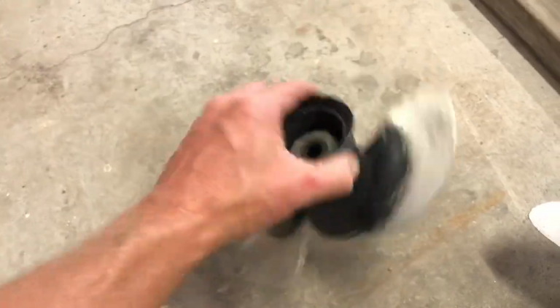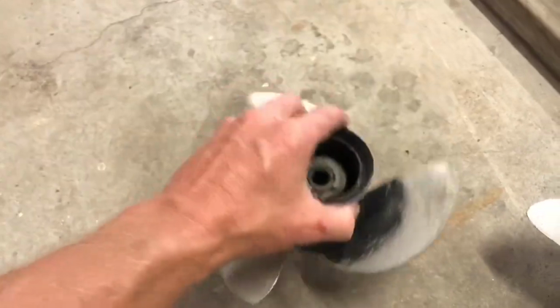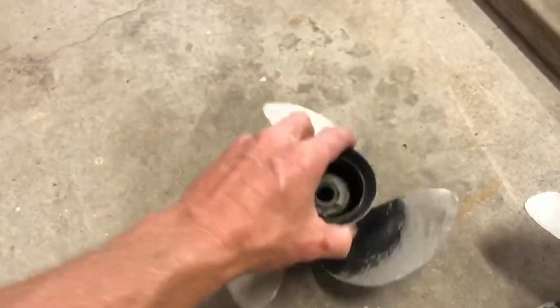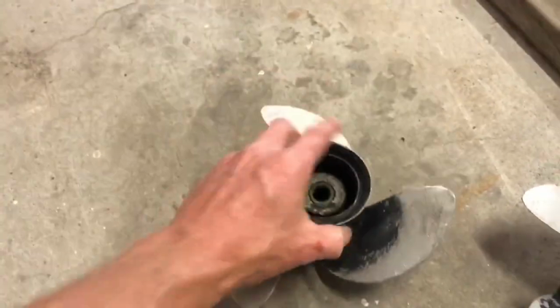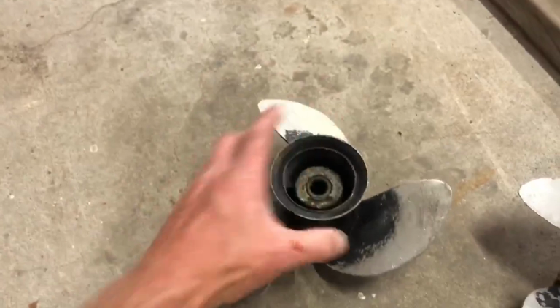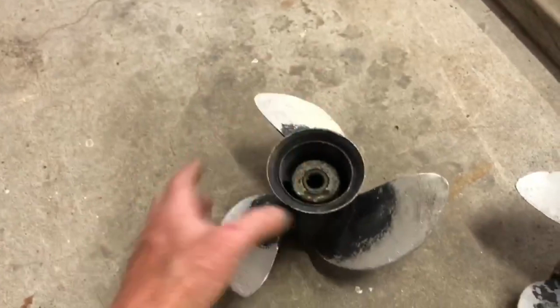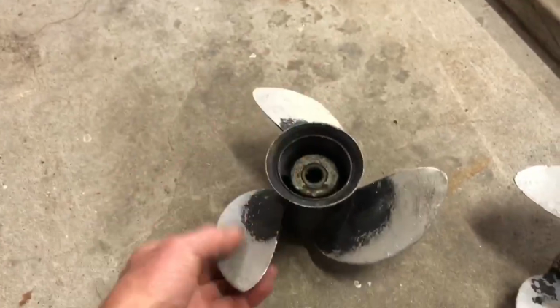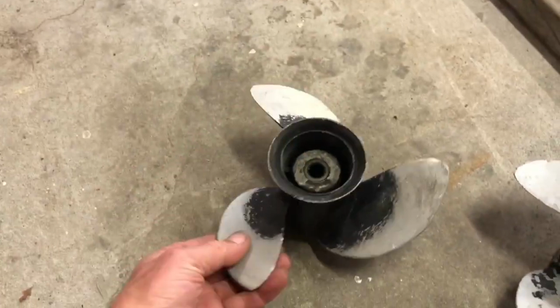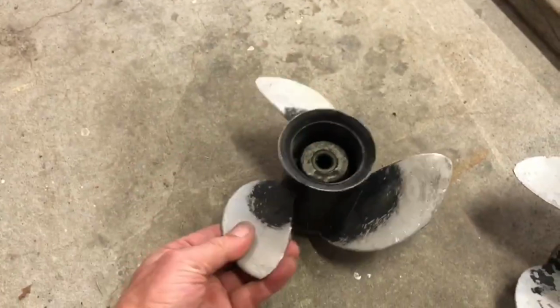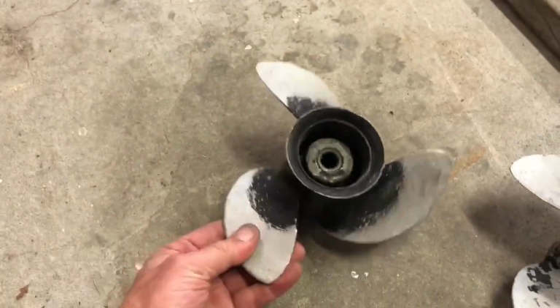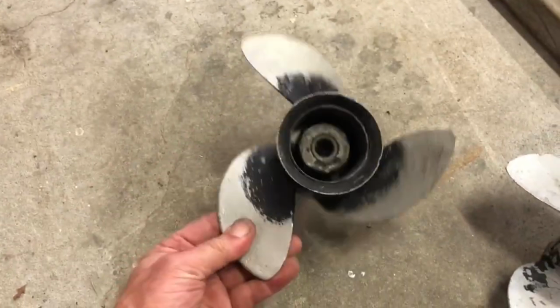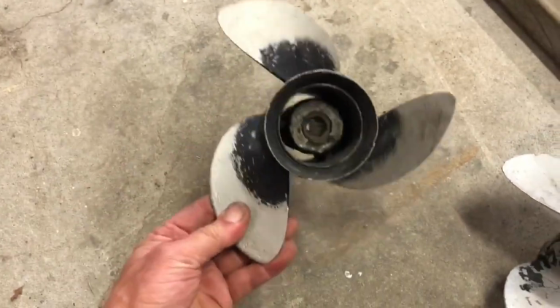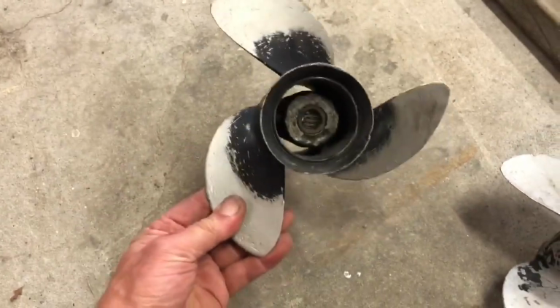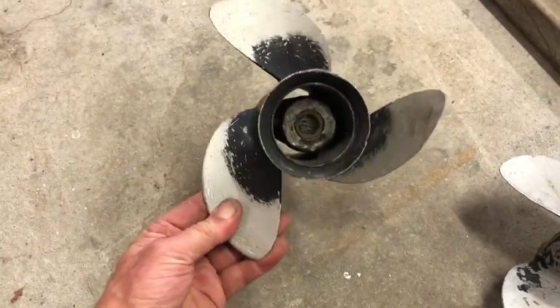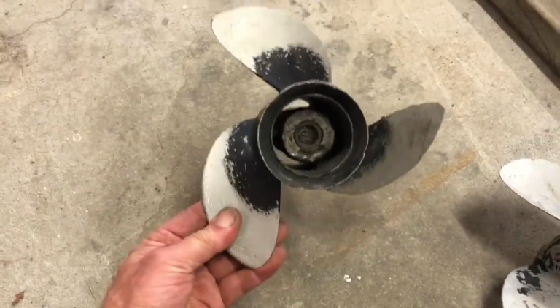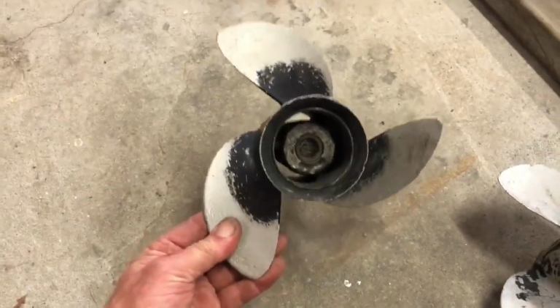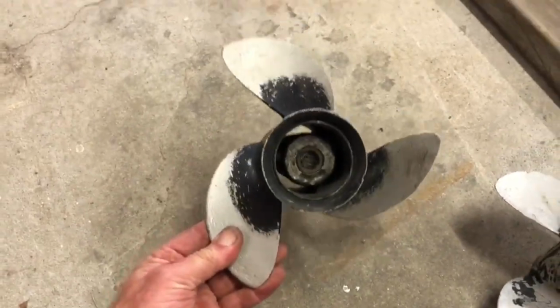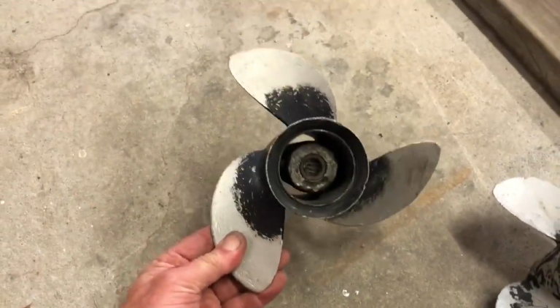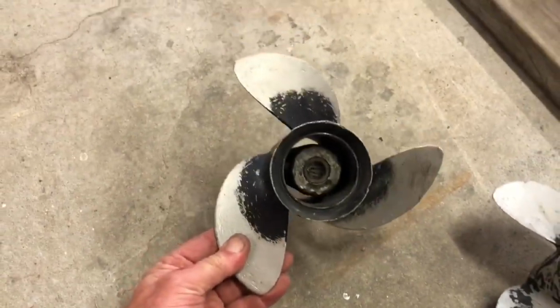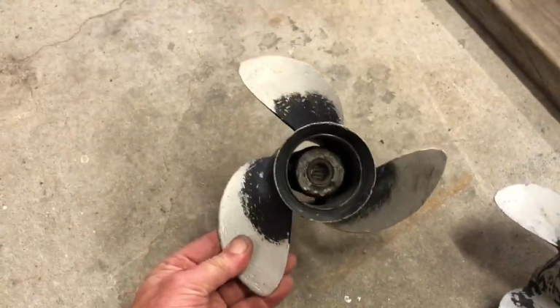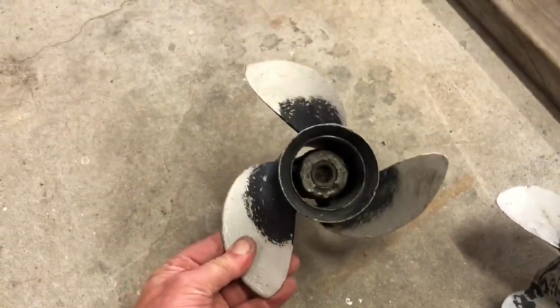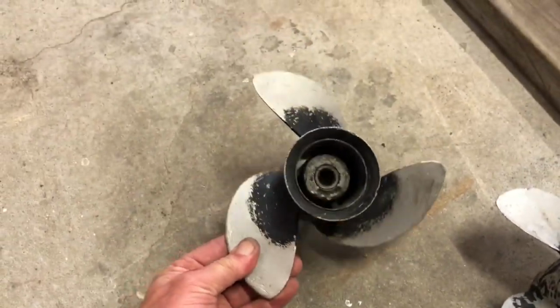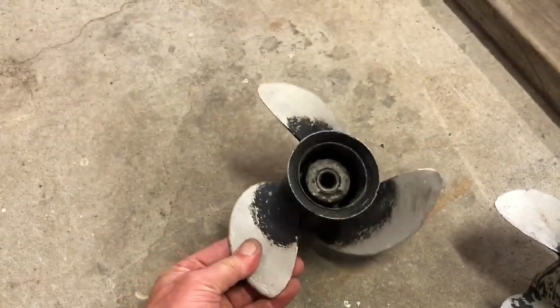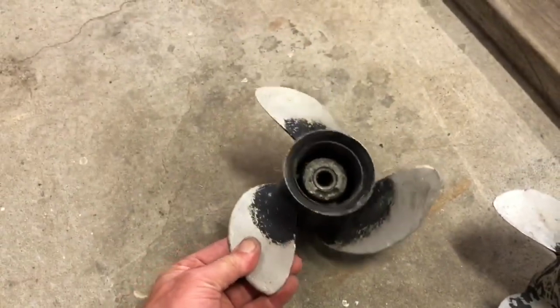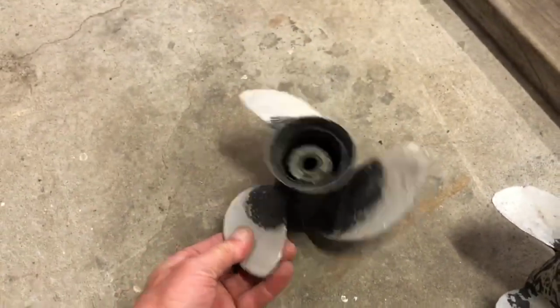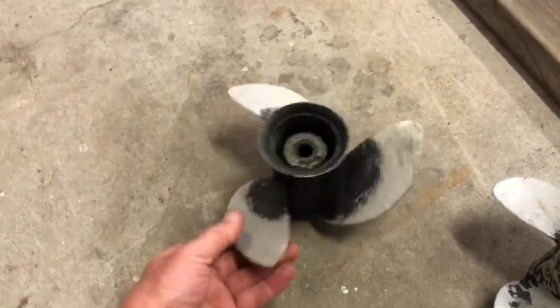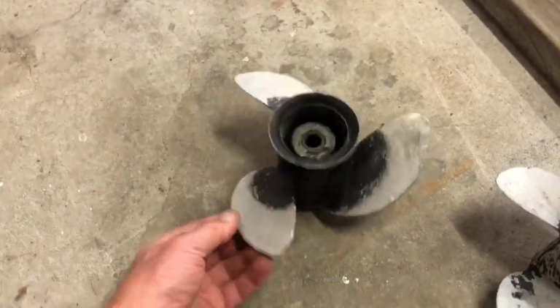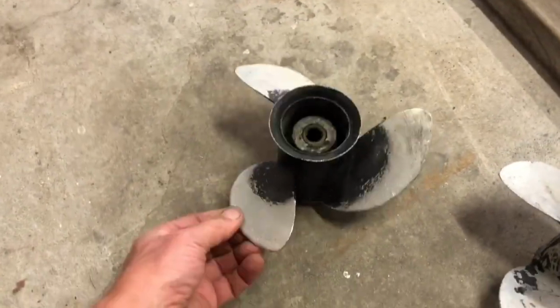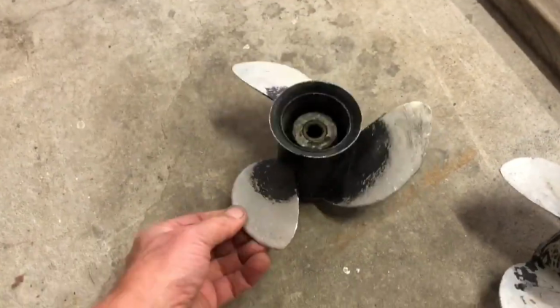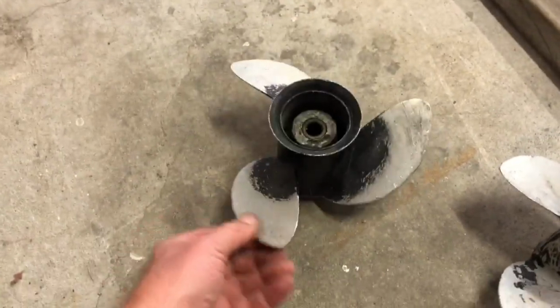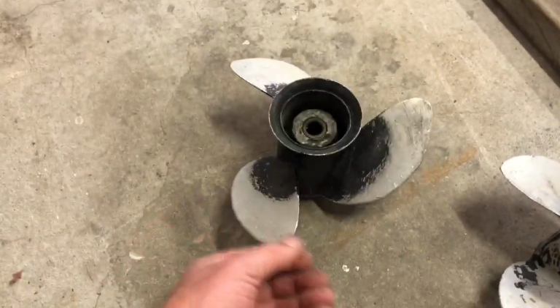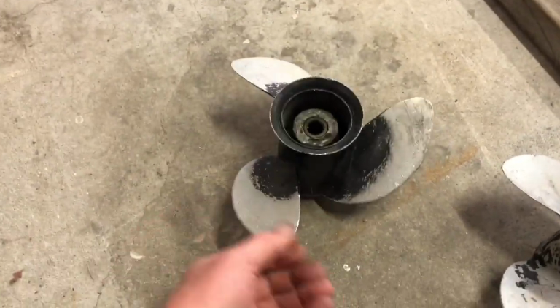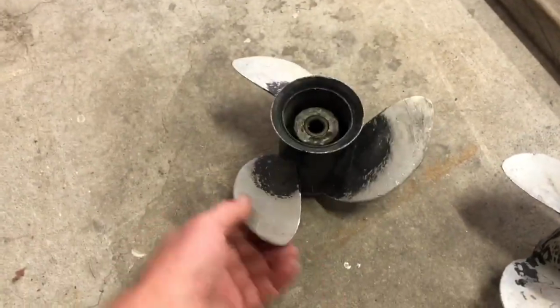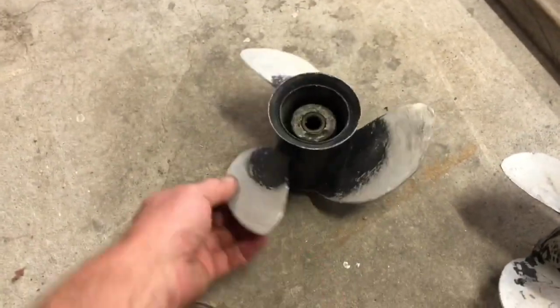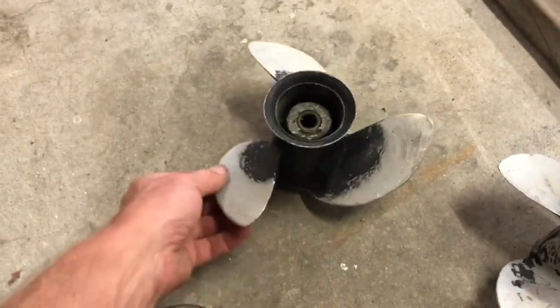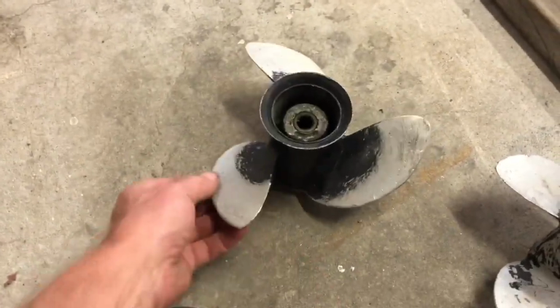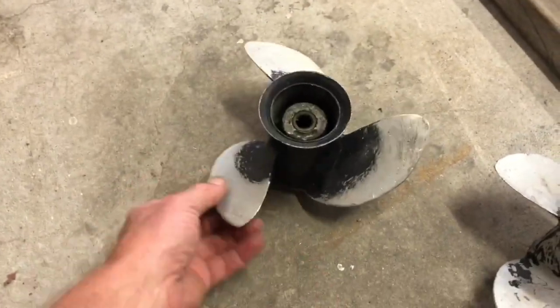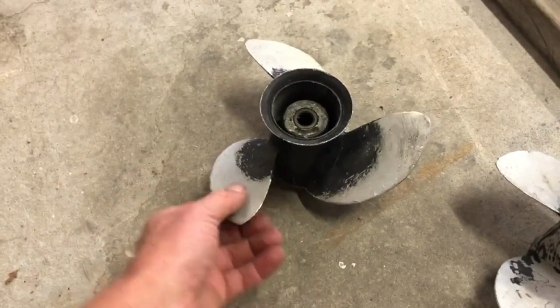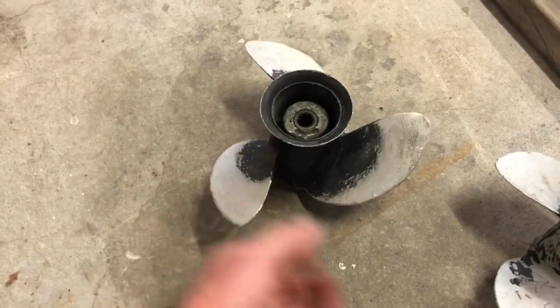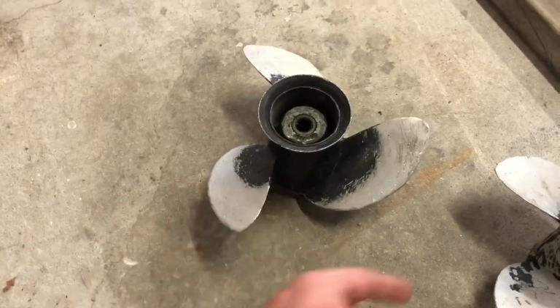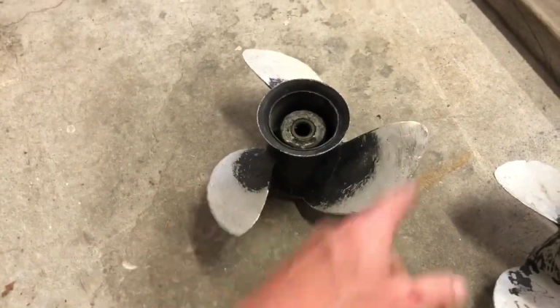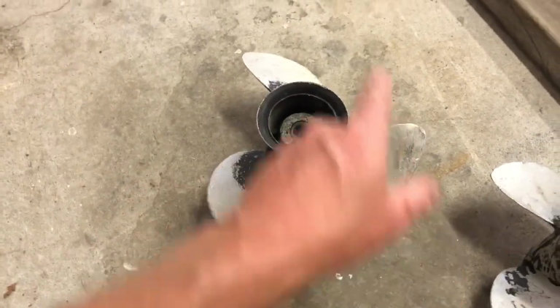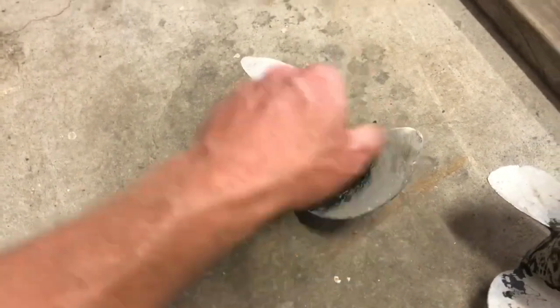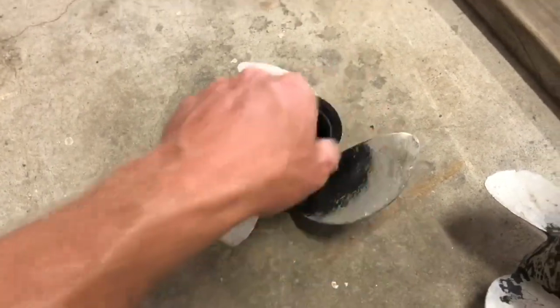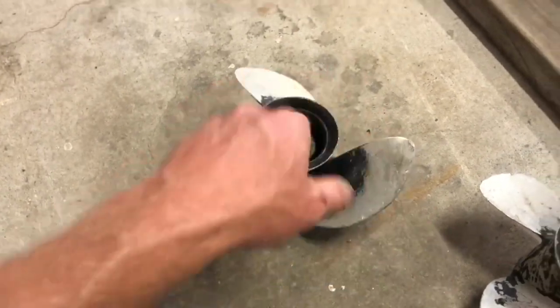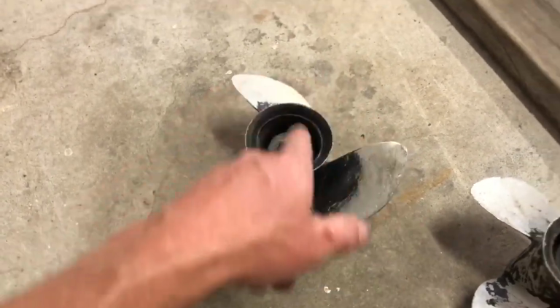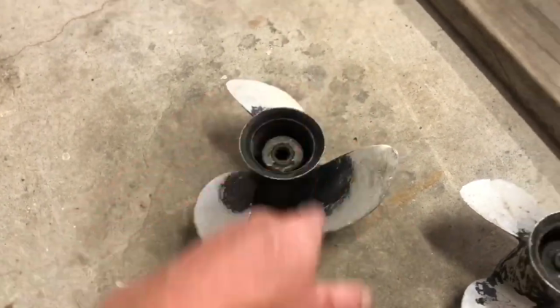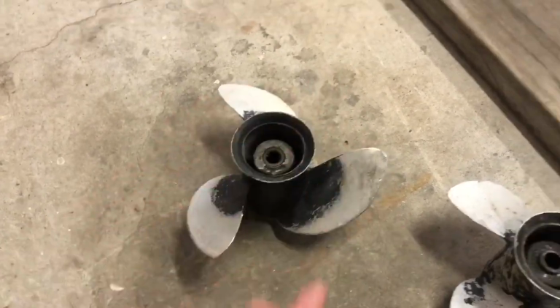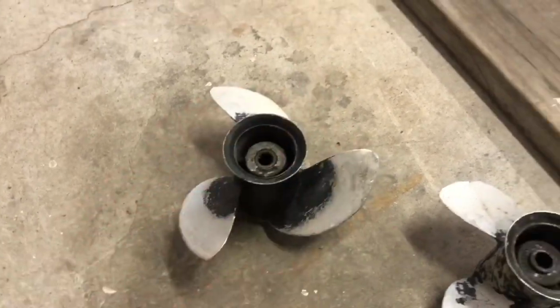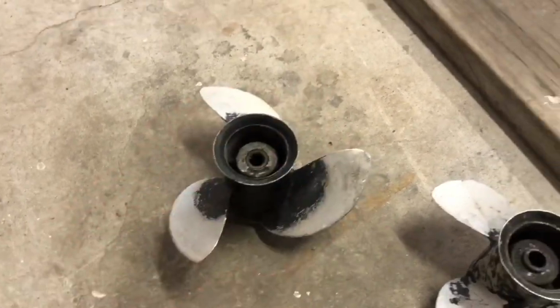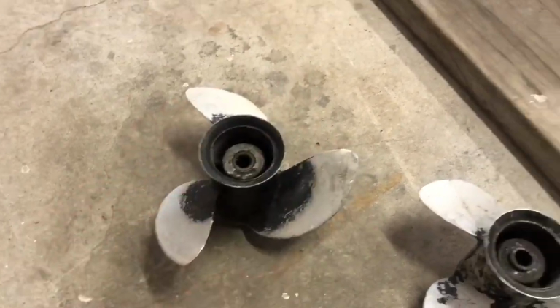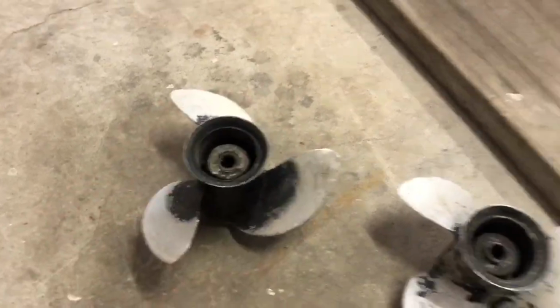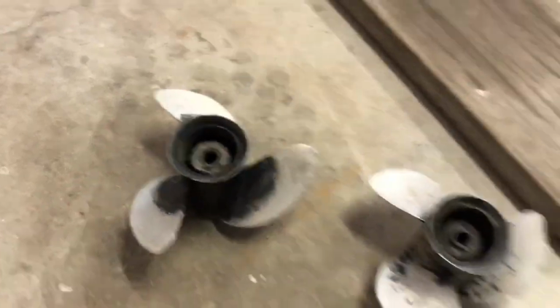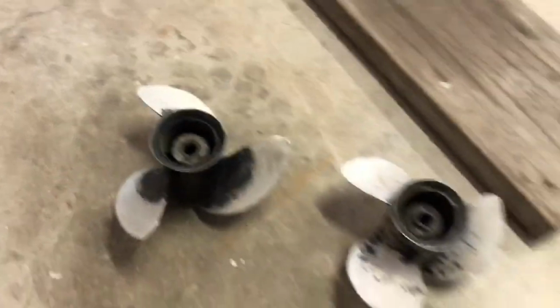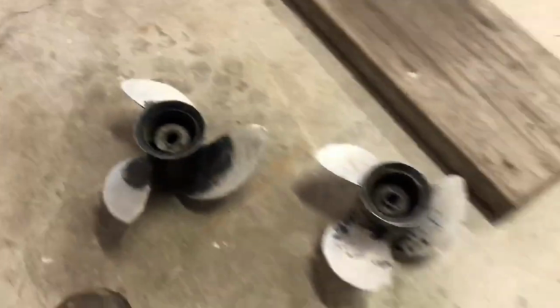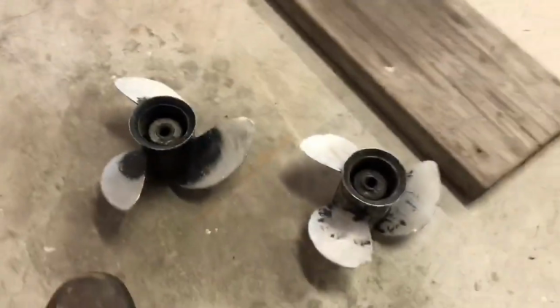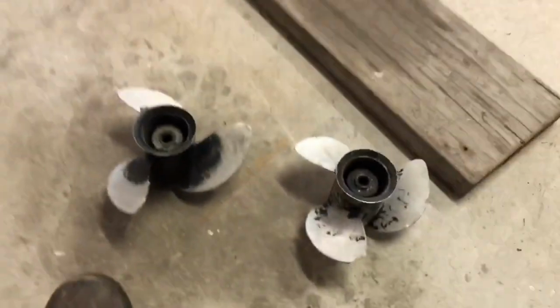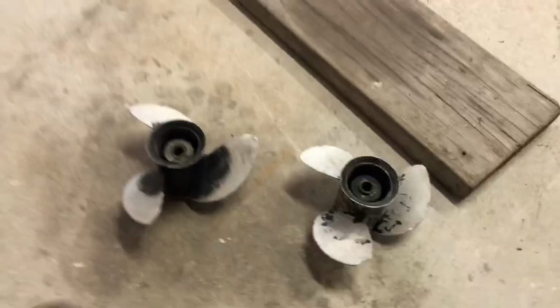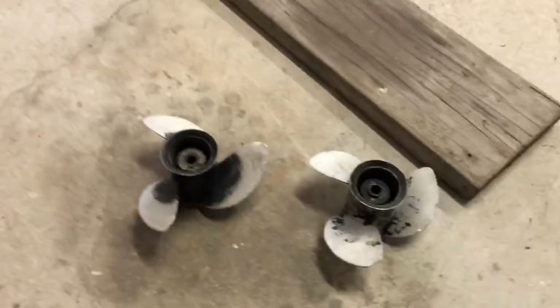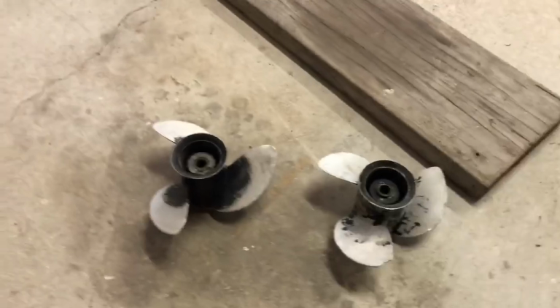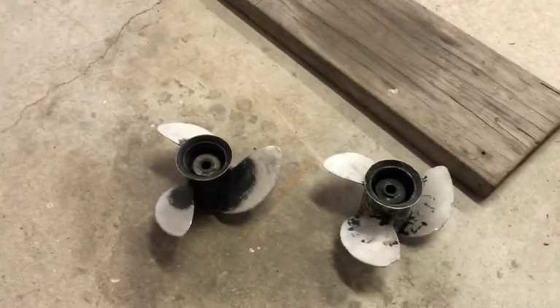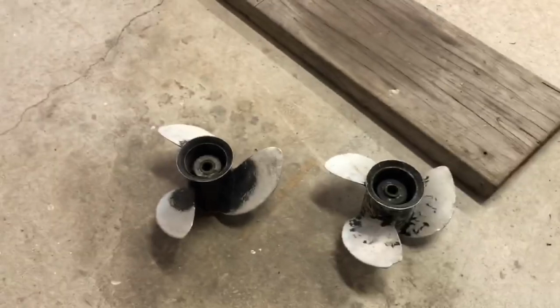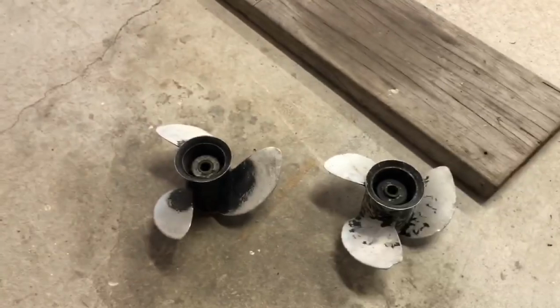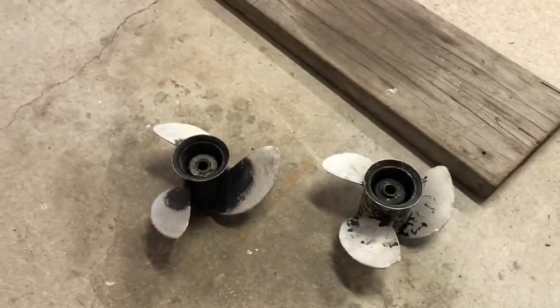We can re-shape them, get all the blades the same size, and balance them.